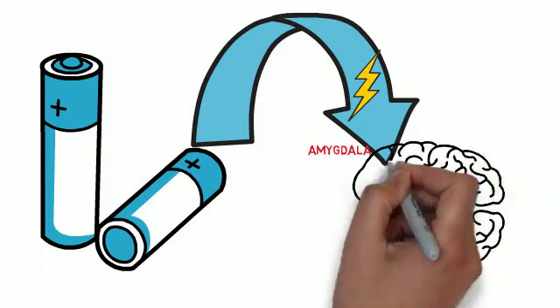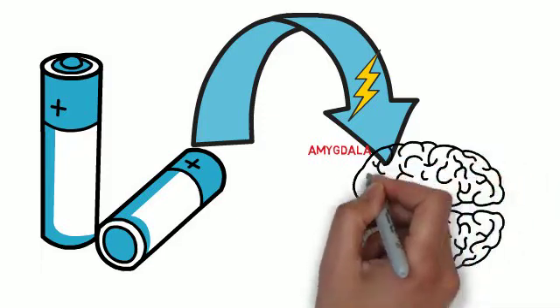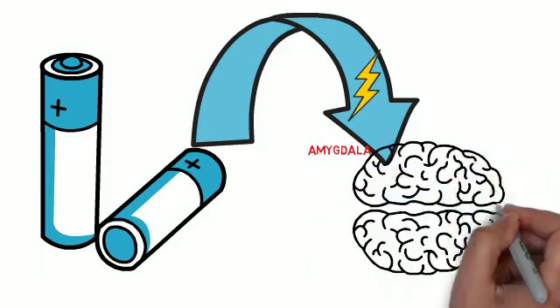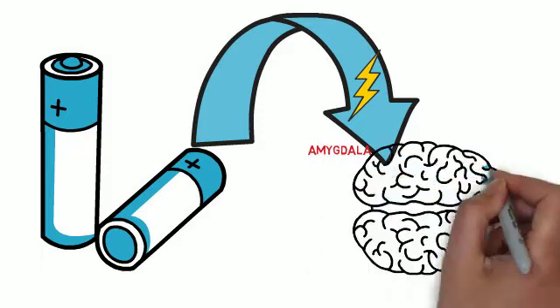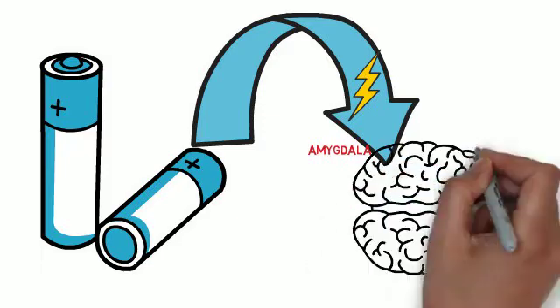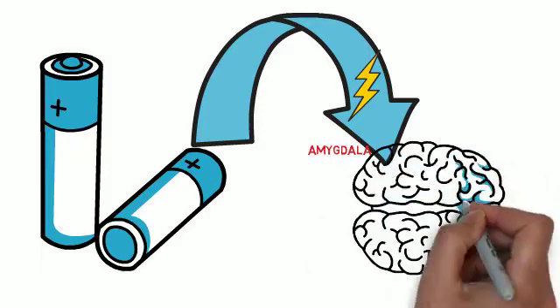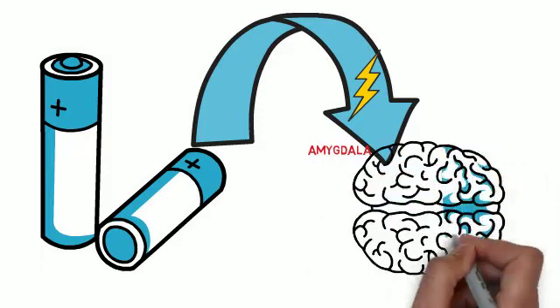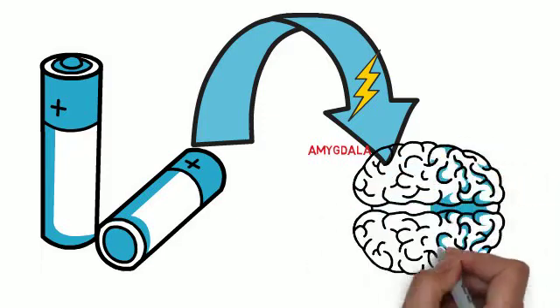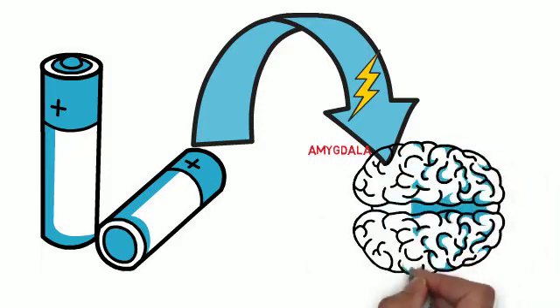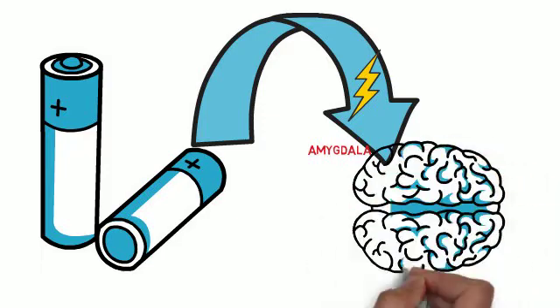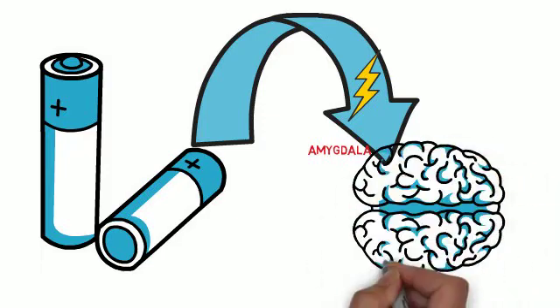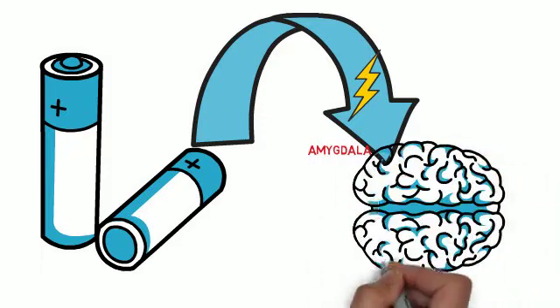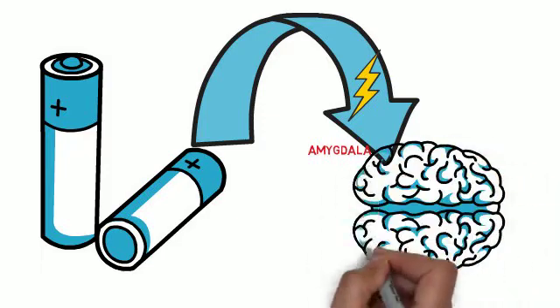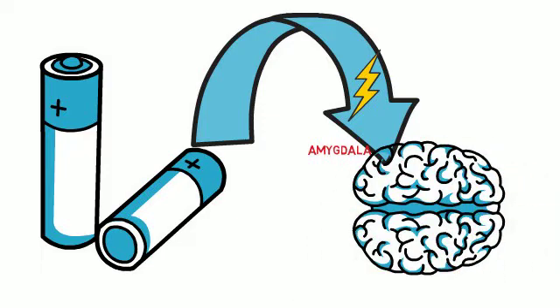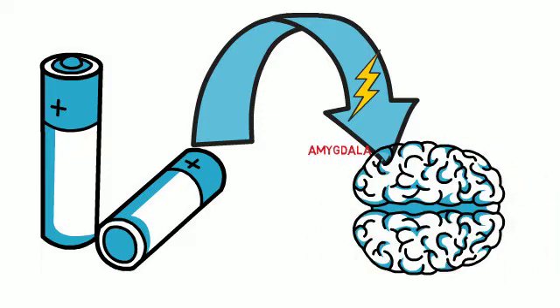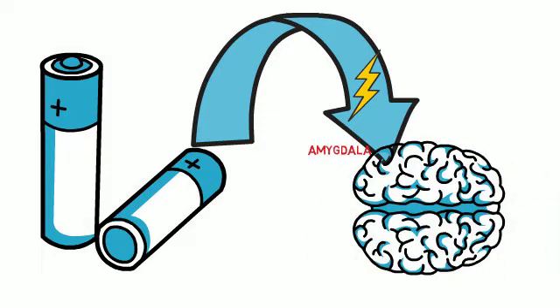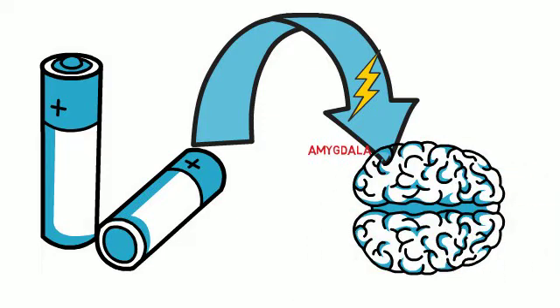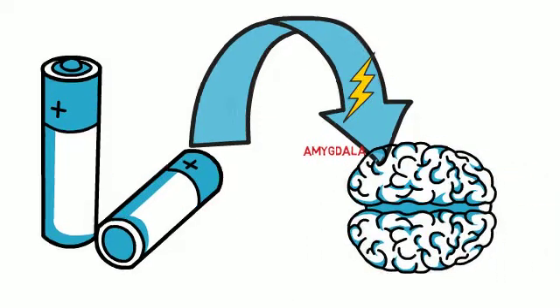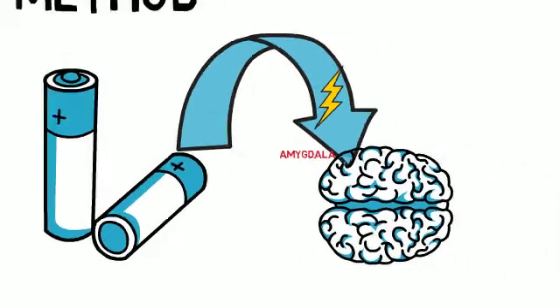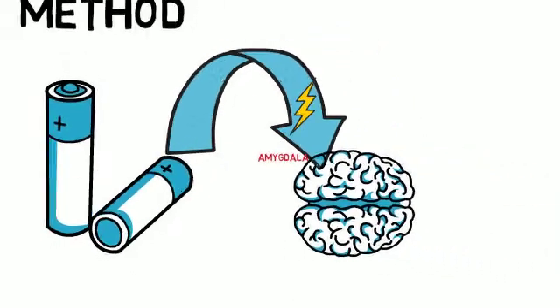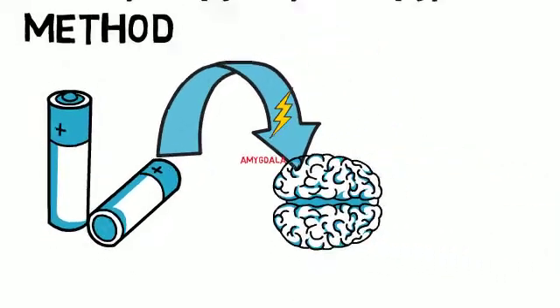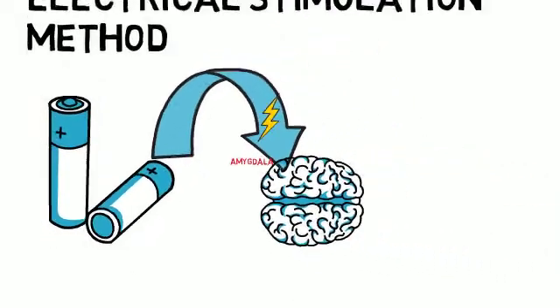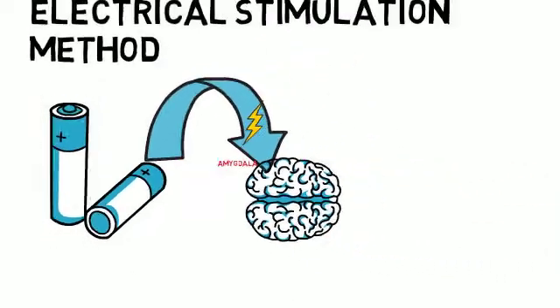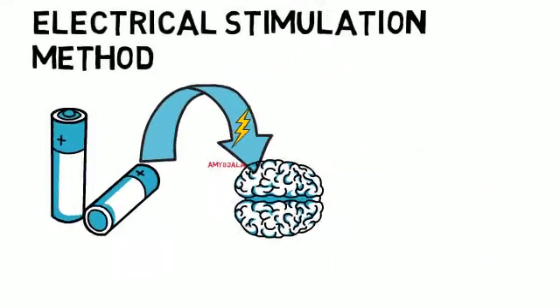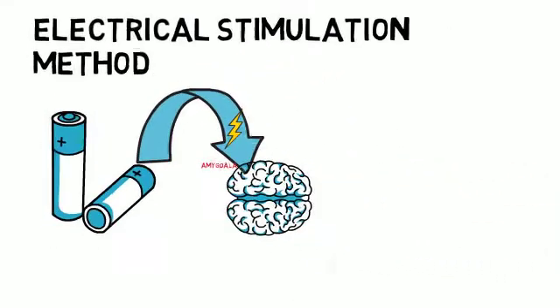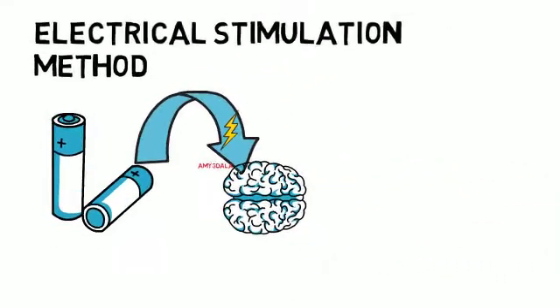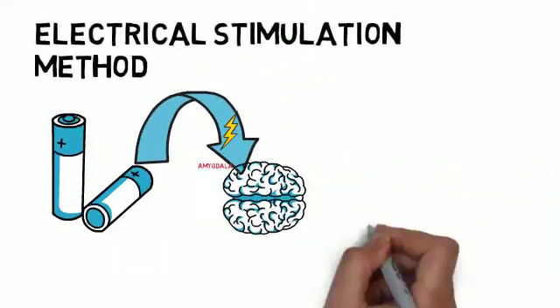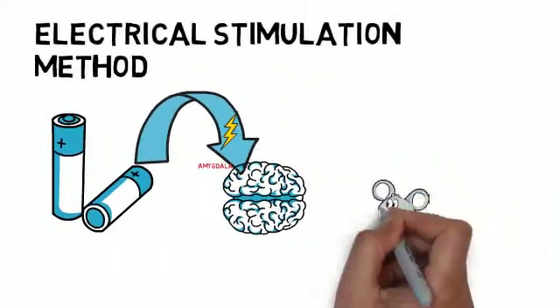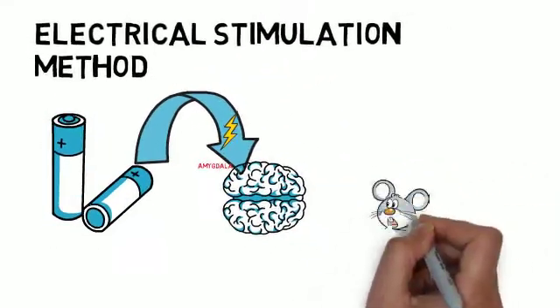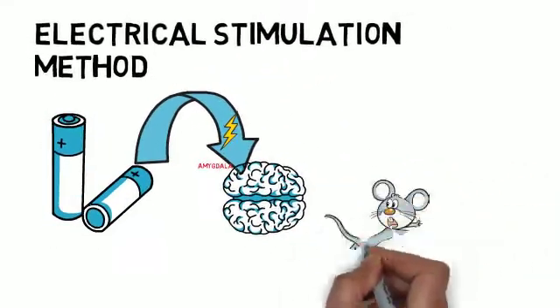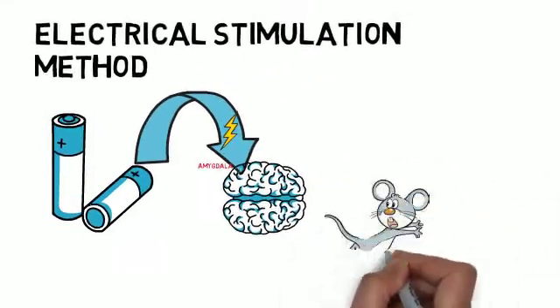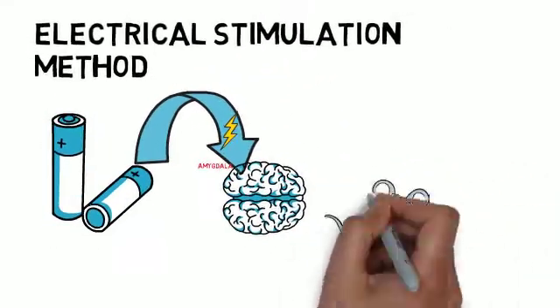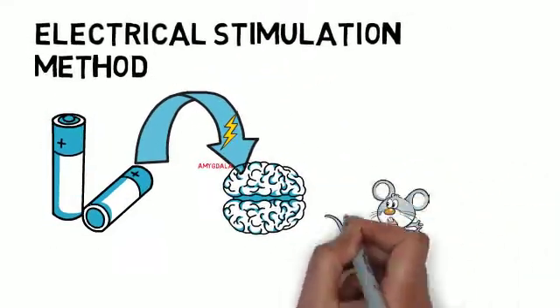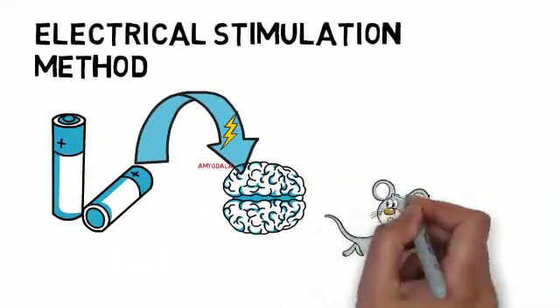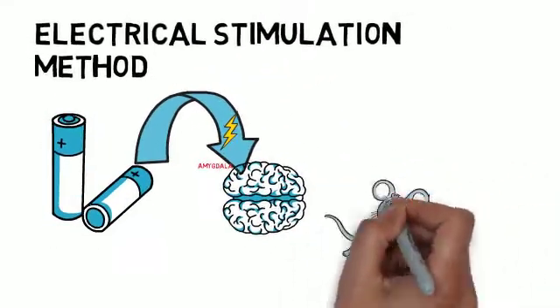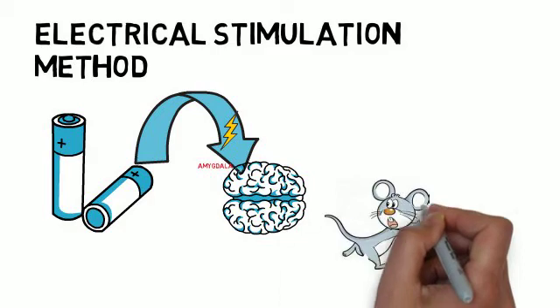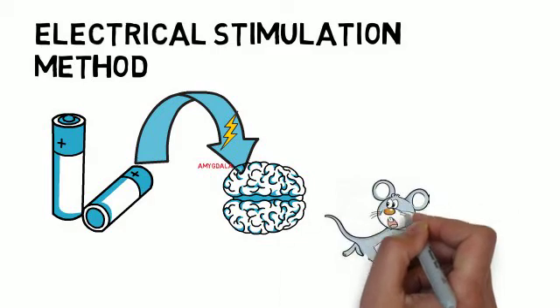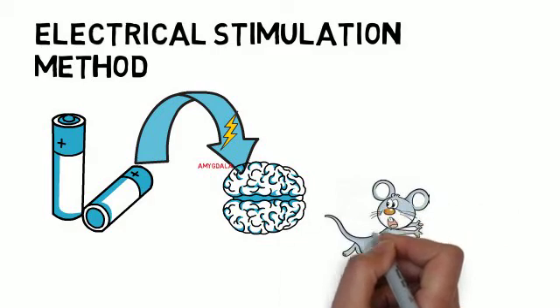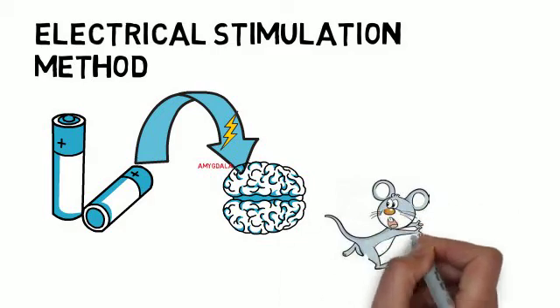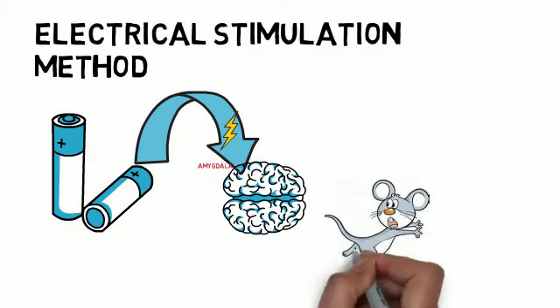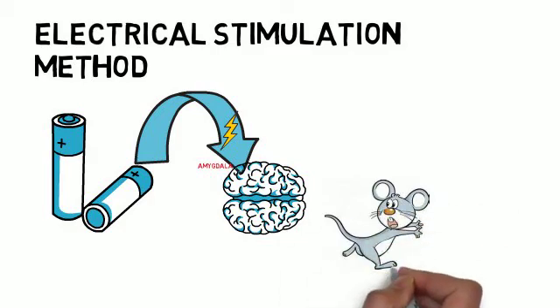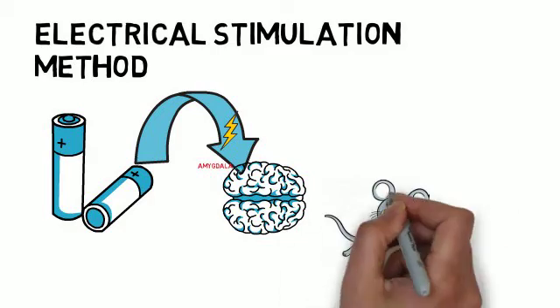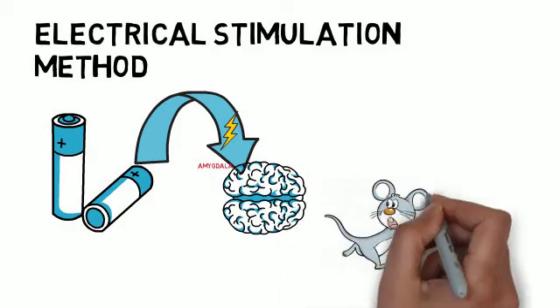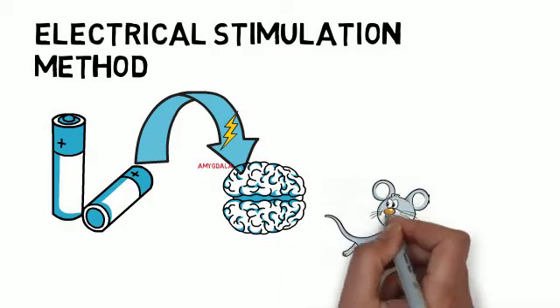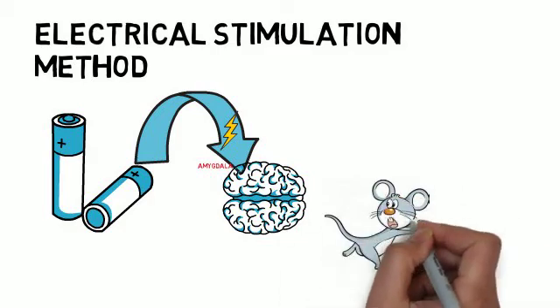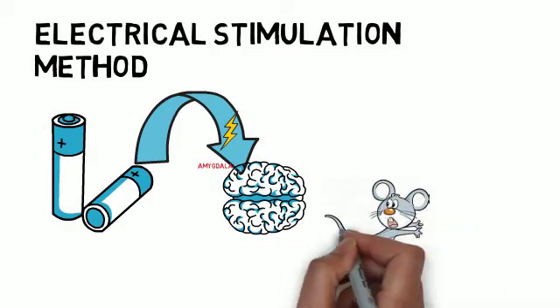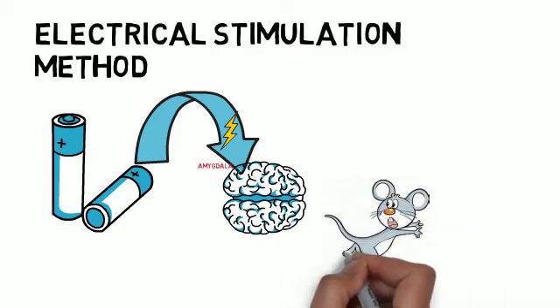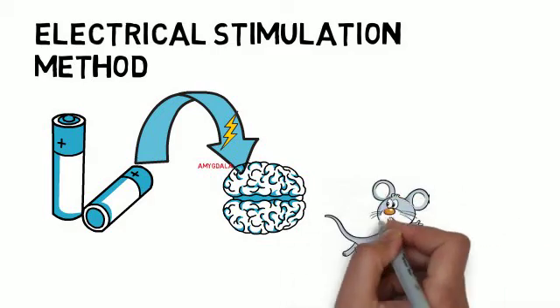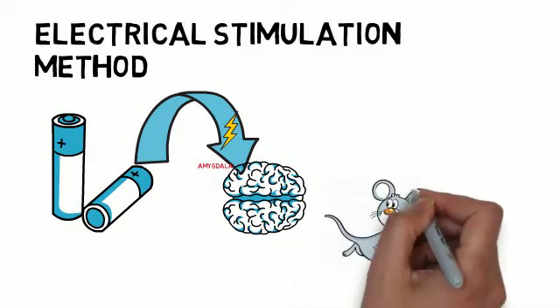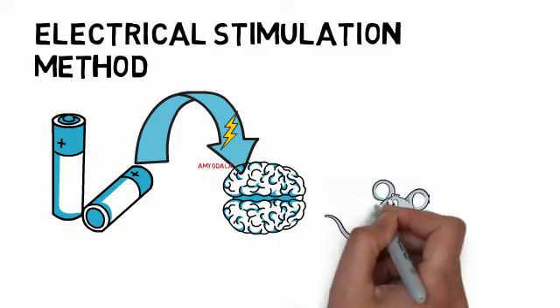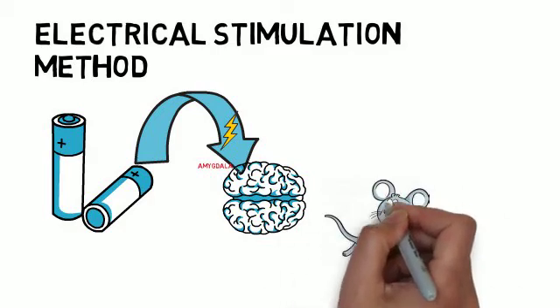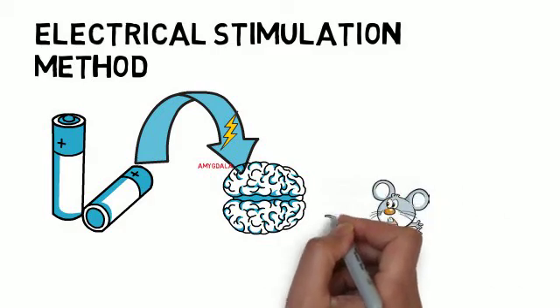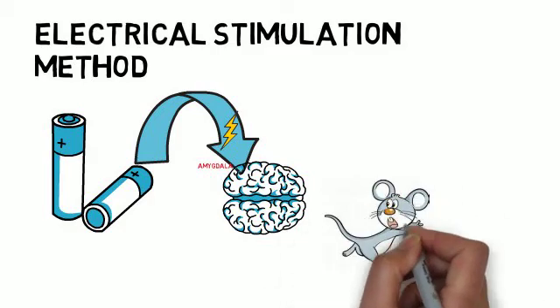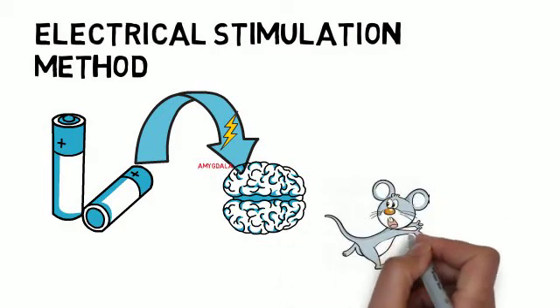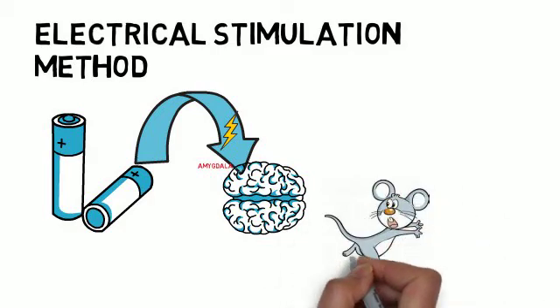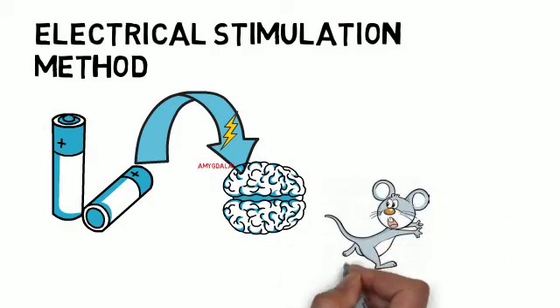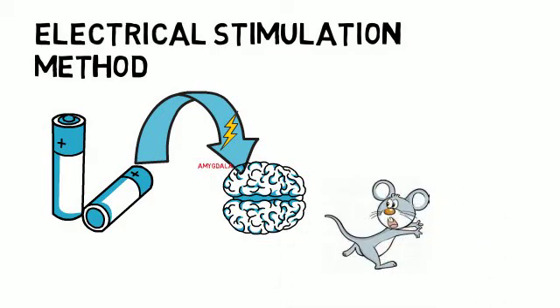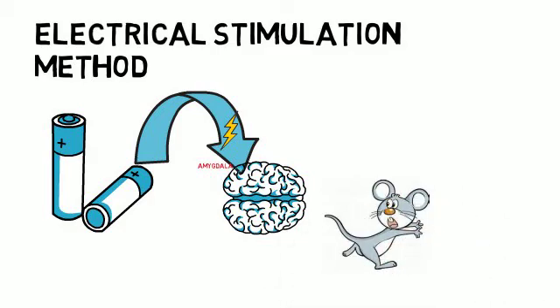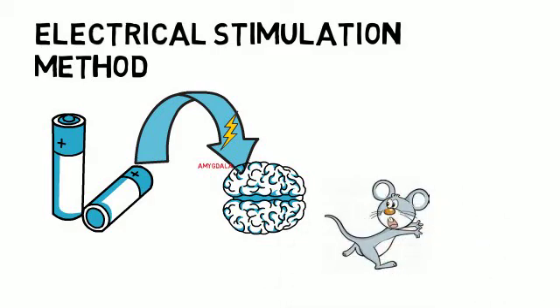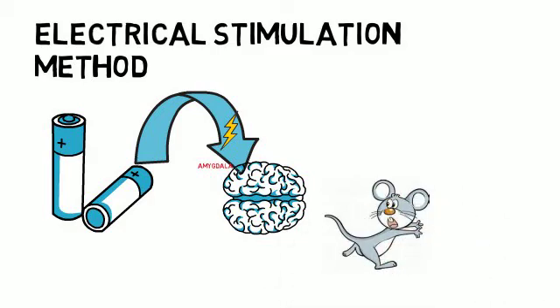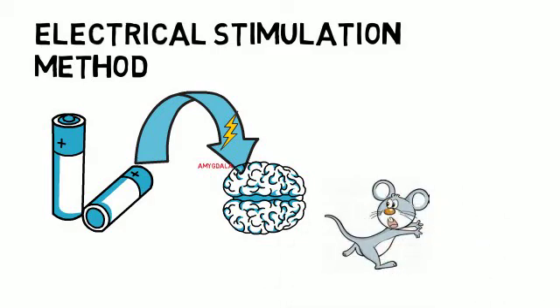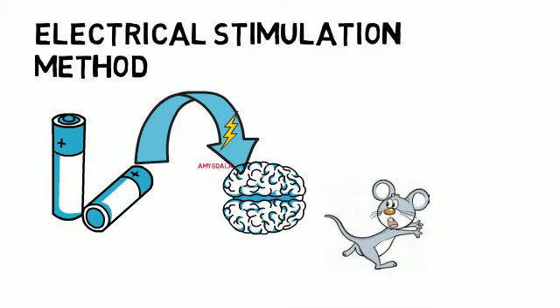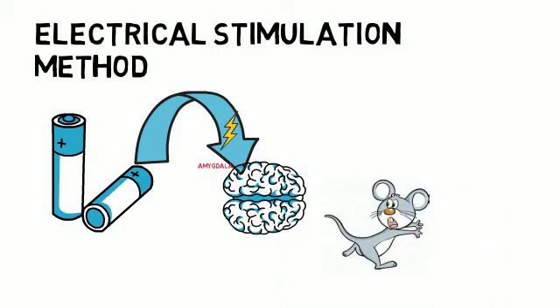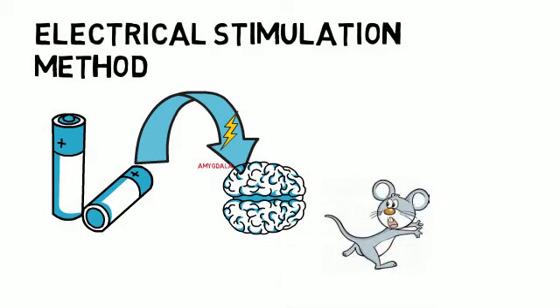Returning to our previous example, if you were to electrically stimulate the proper region of the amygdala, you would produce fear-like behaviors in an animal.